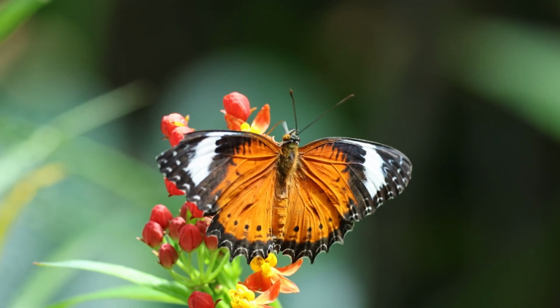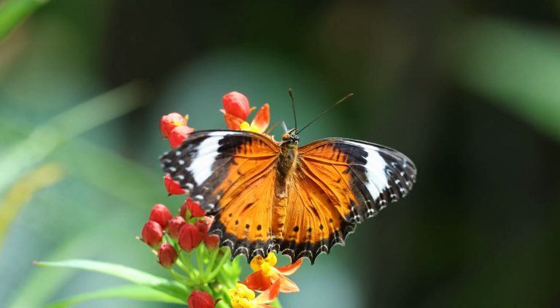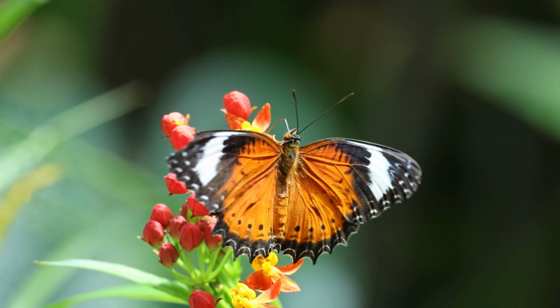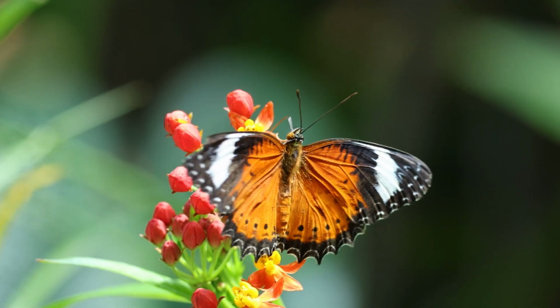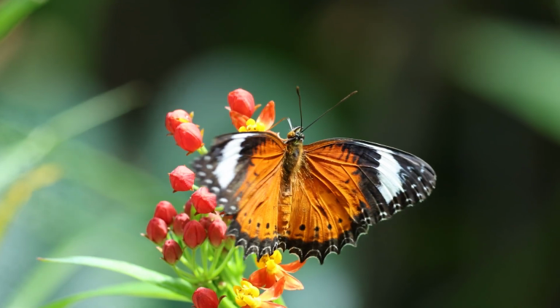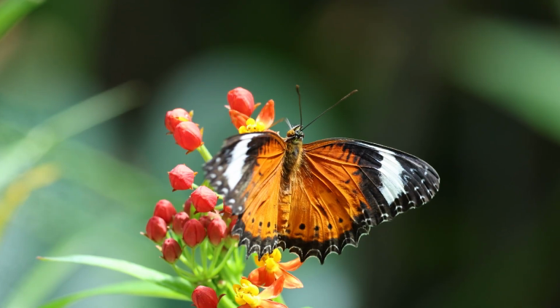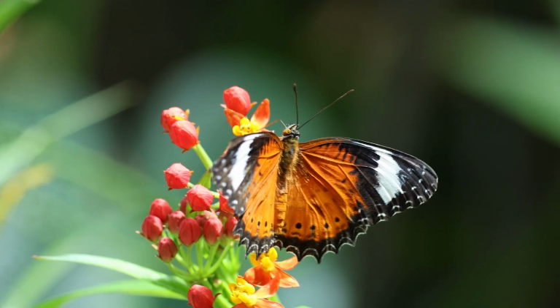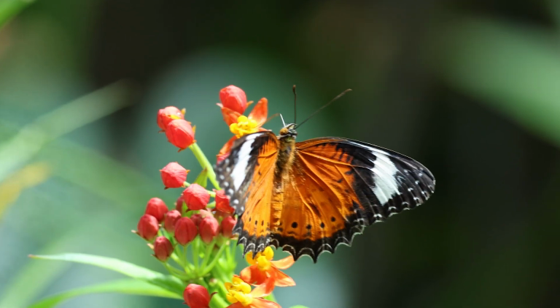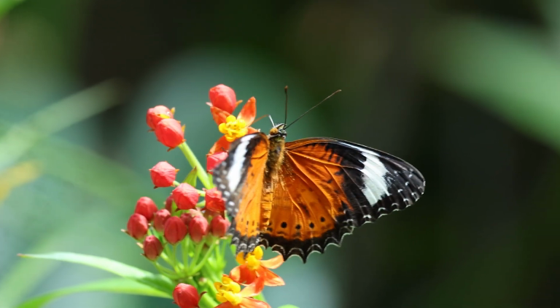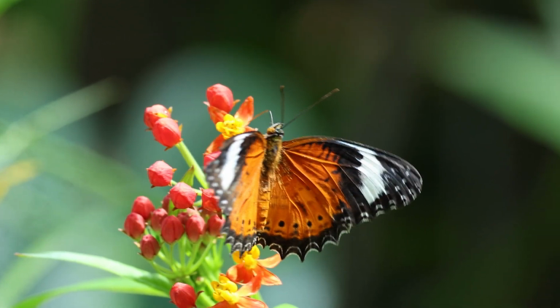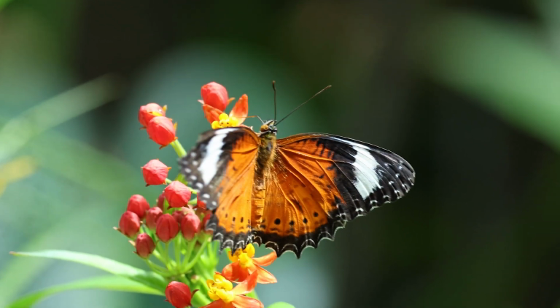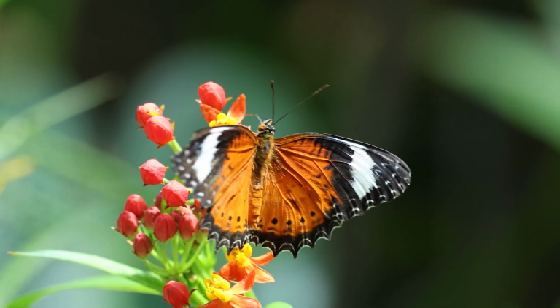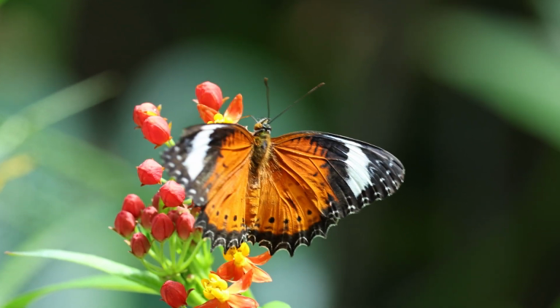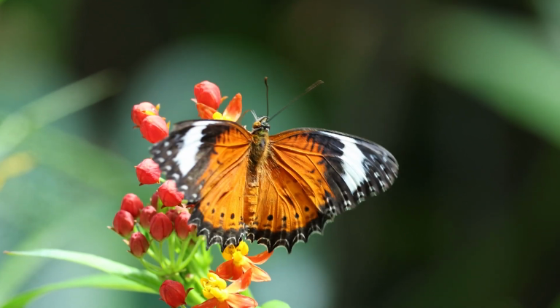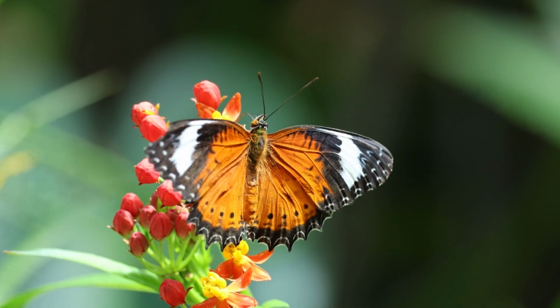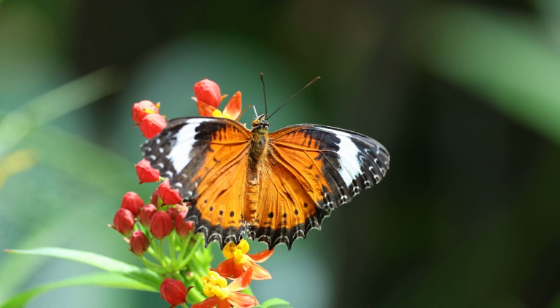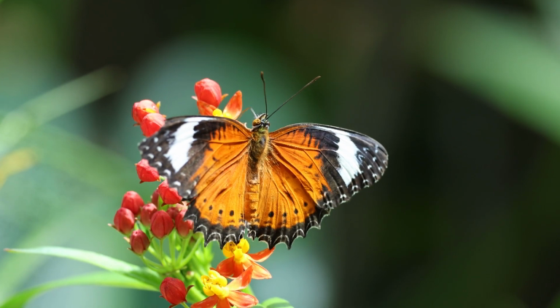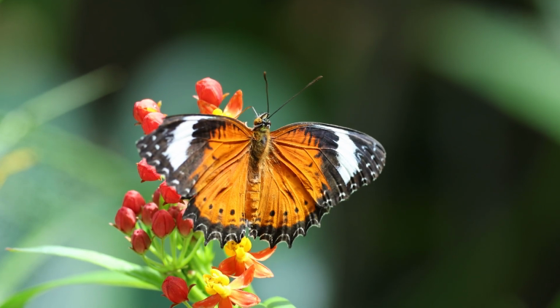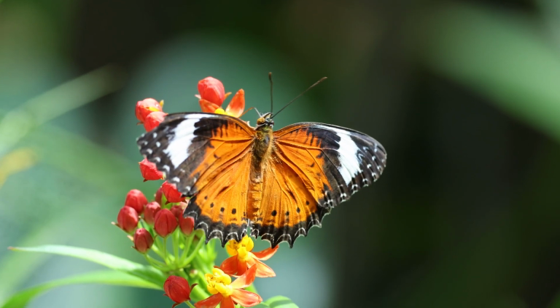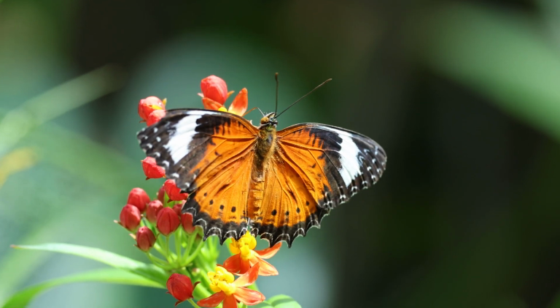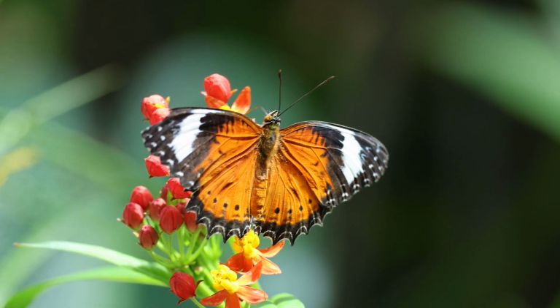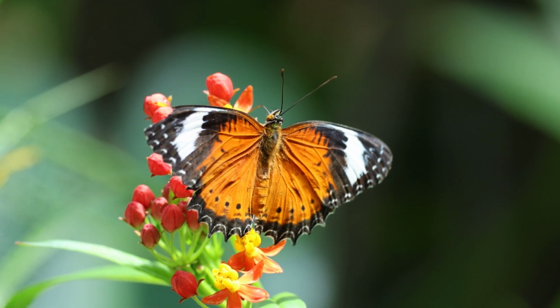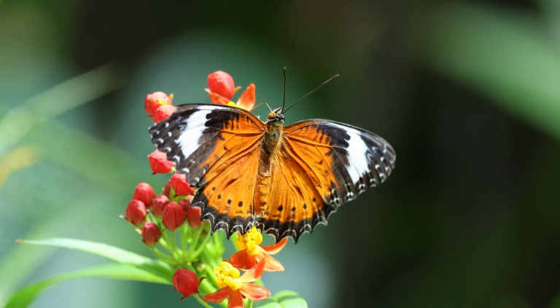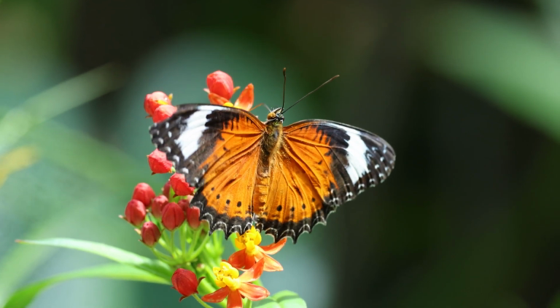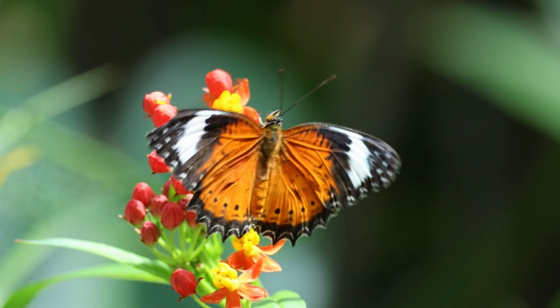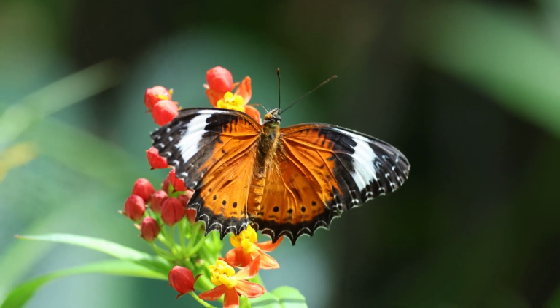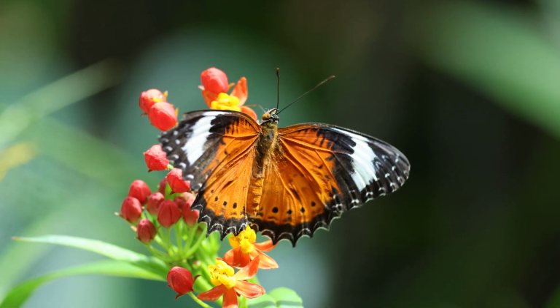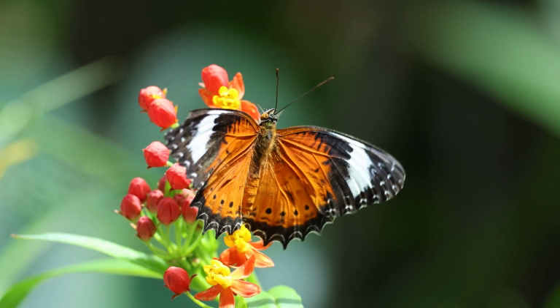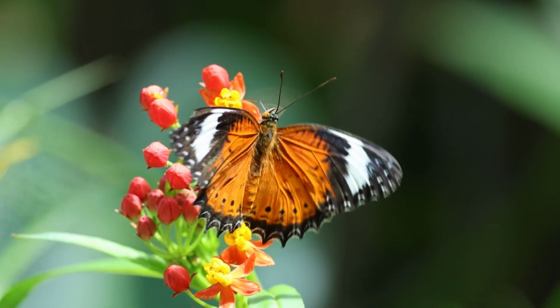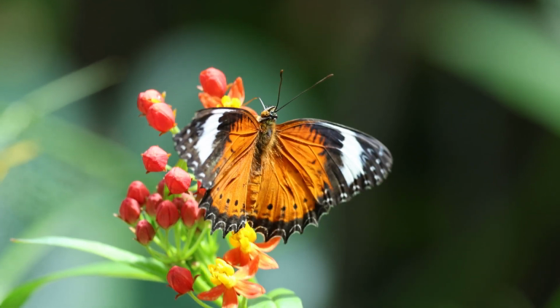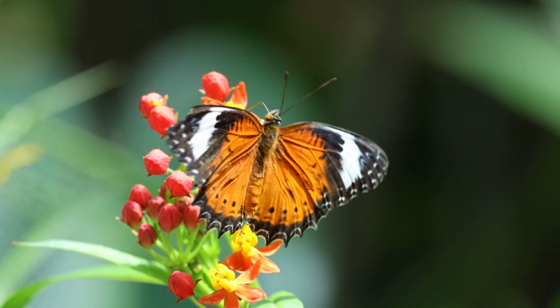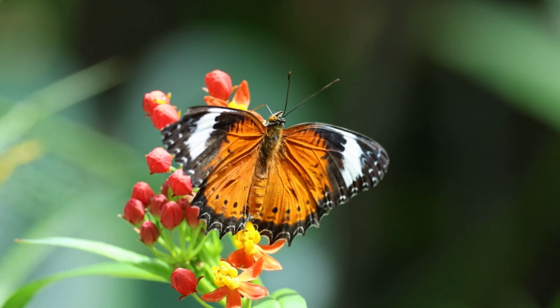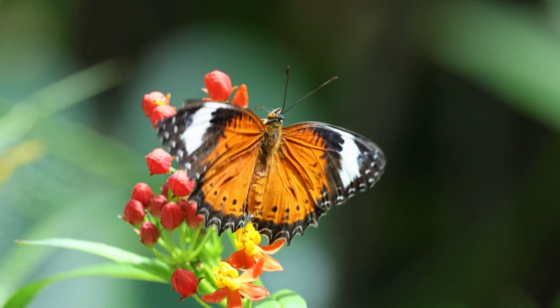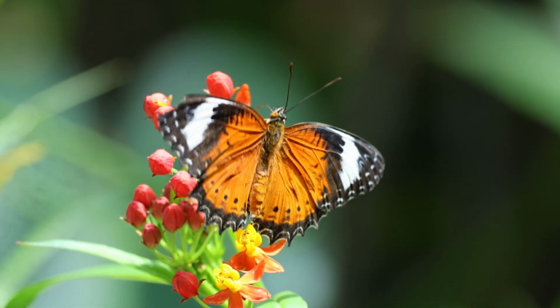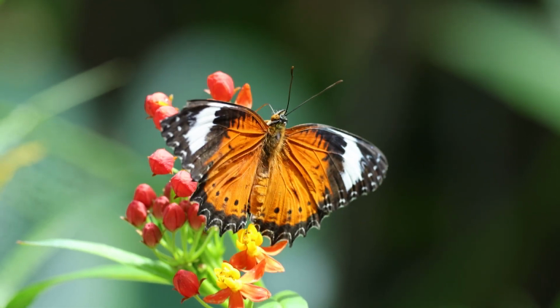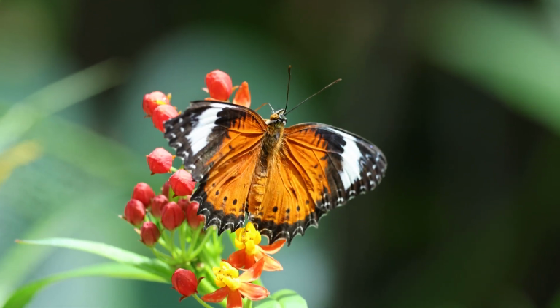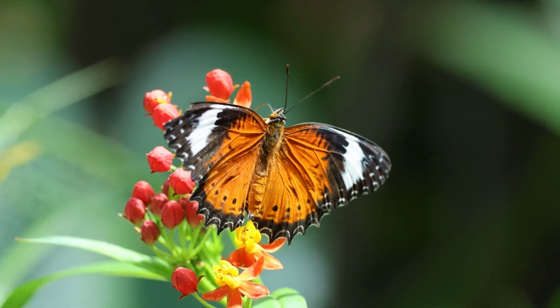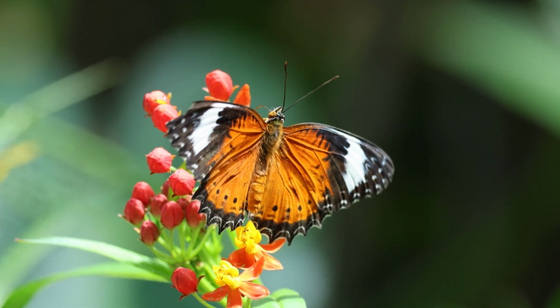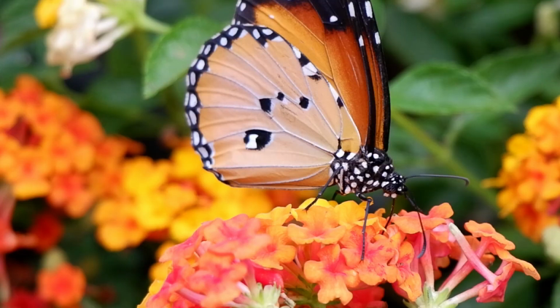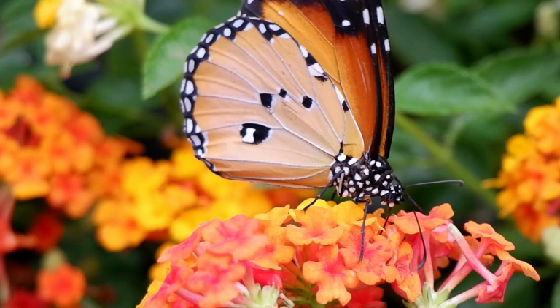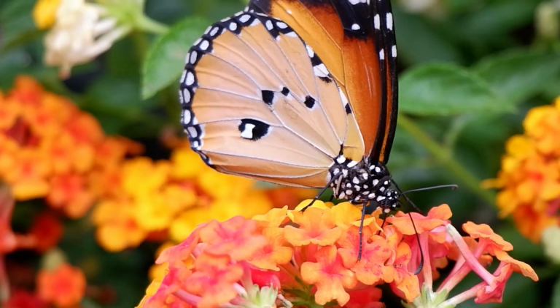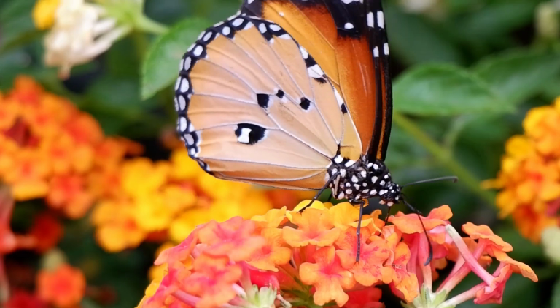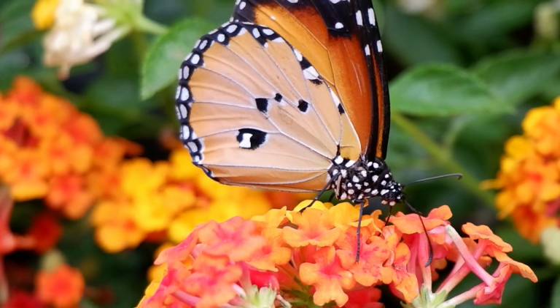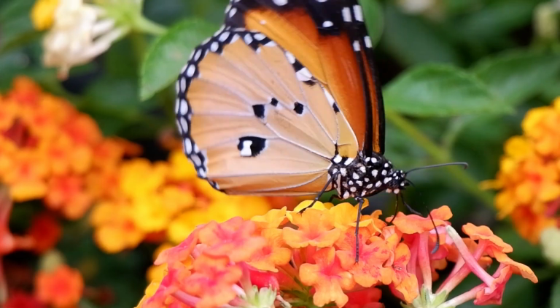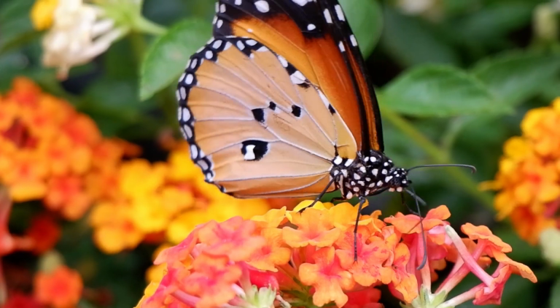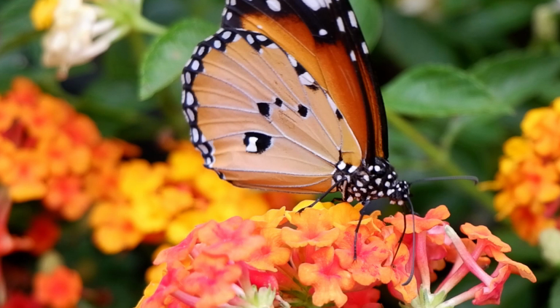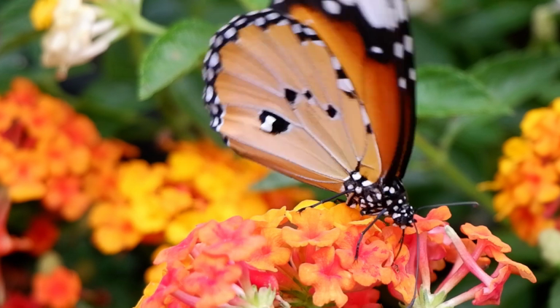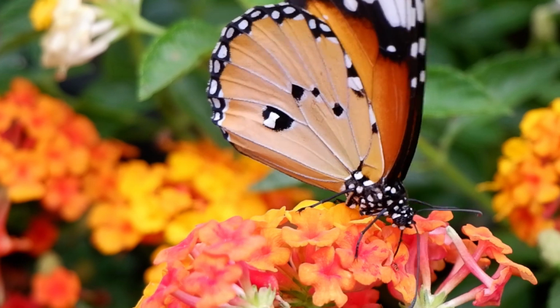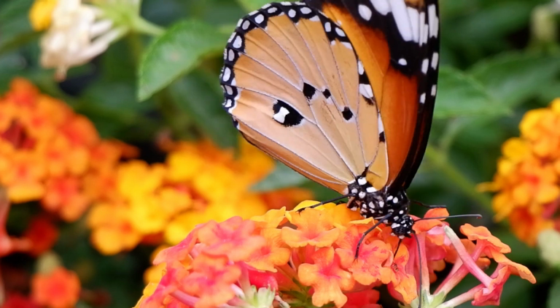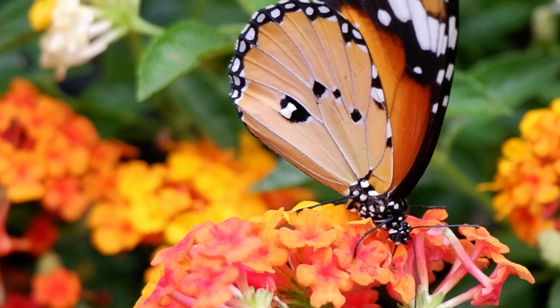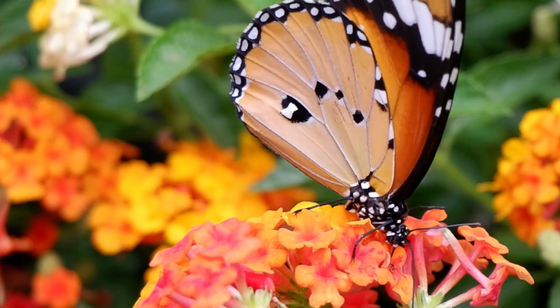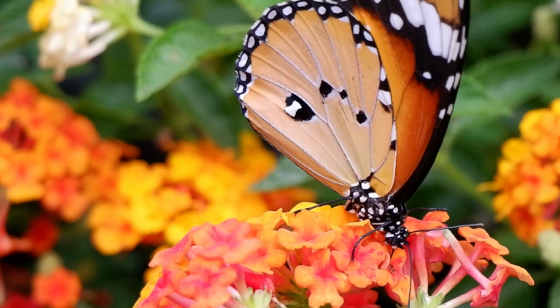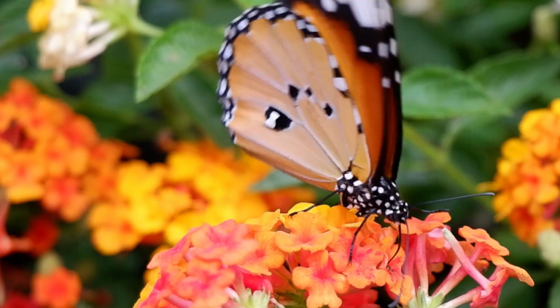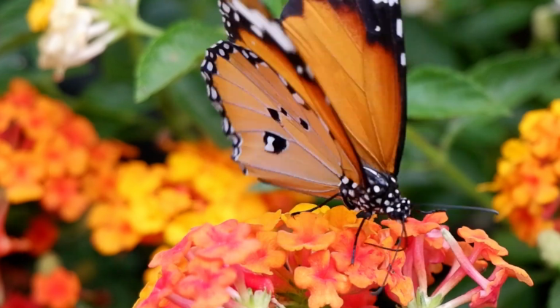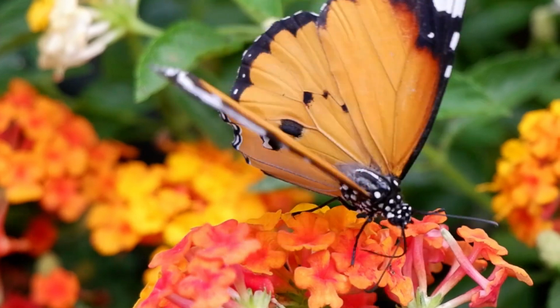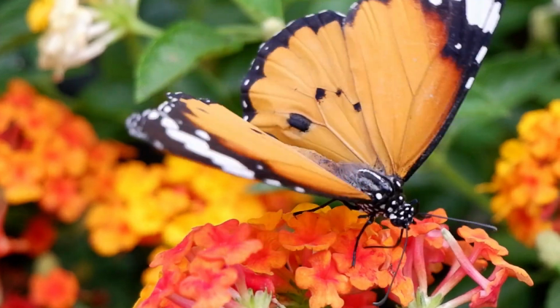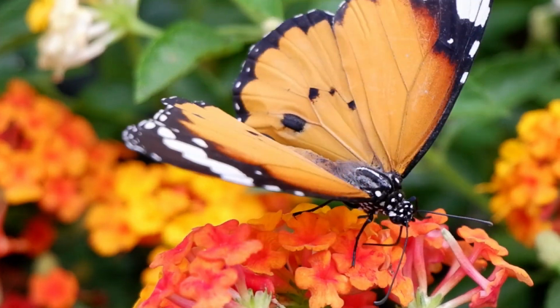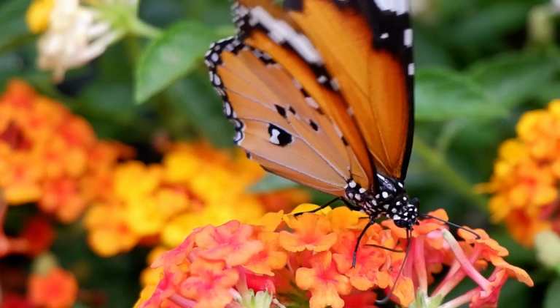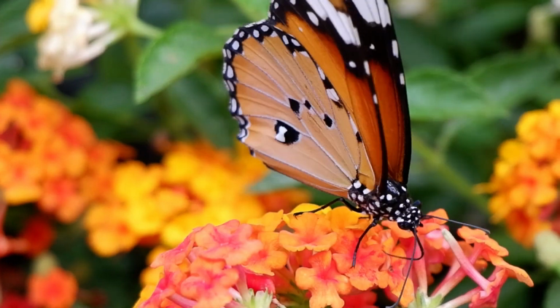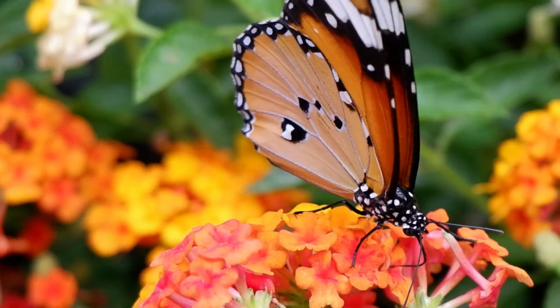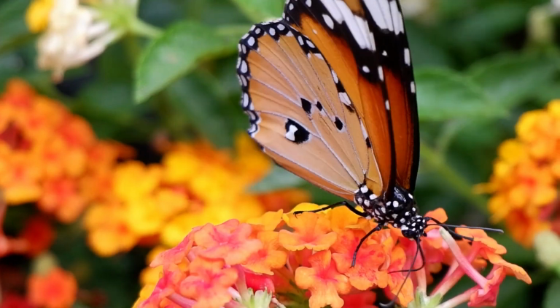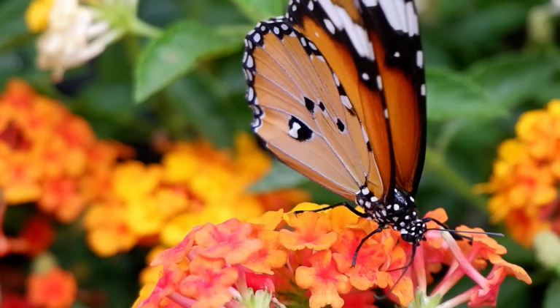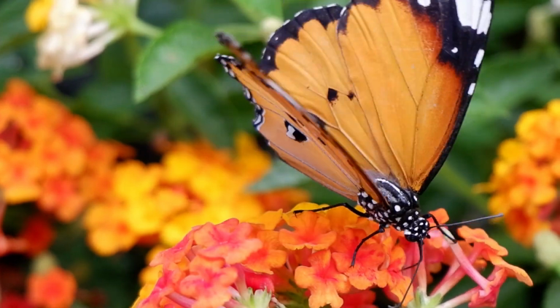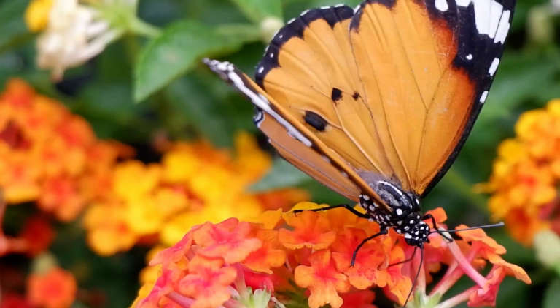Let's try a quick quiz to see what you've learned about butterflies. The quiz consists of 10 questions.